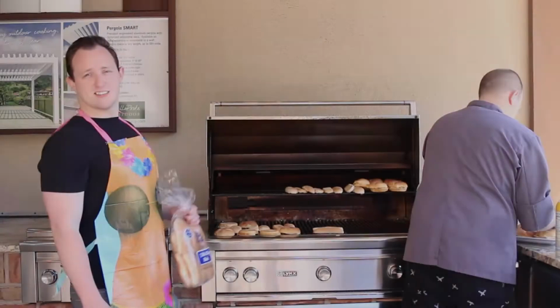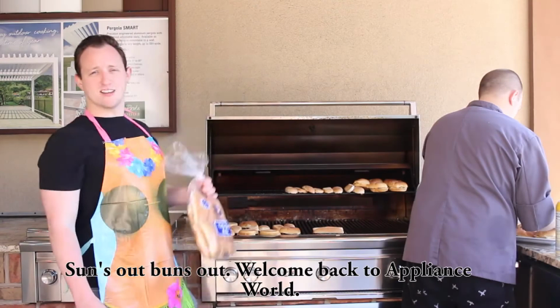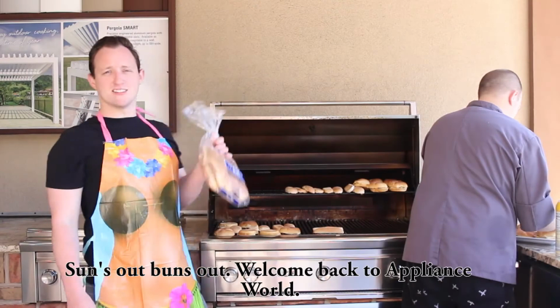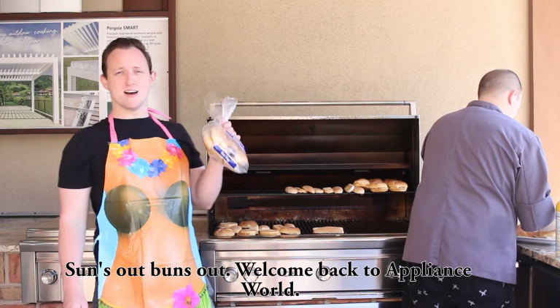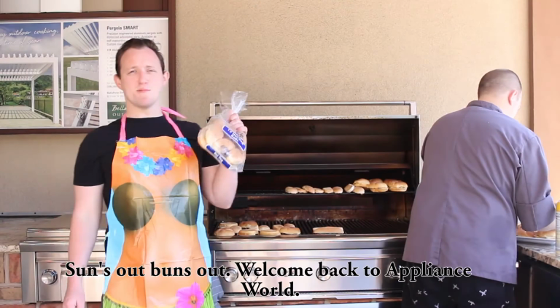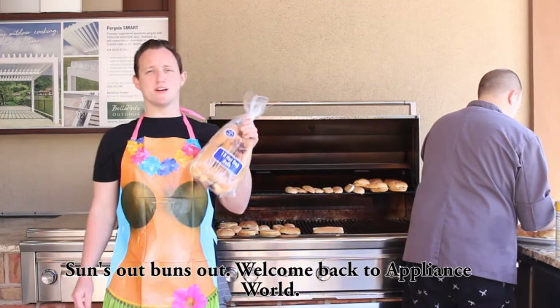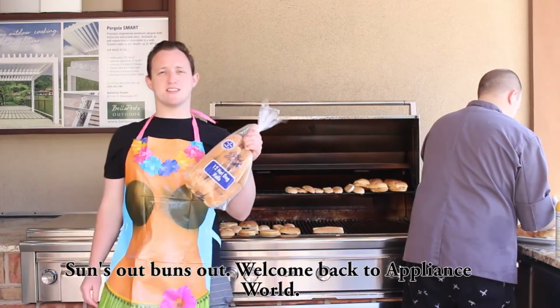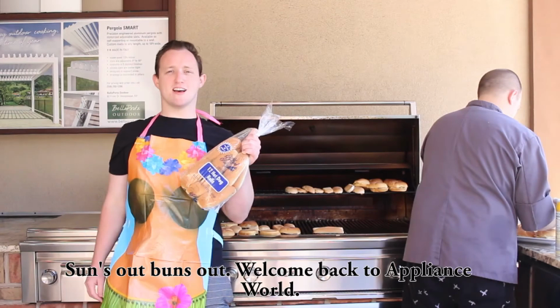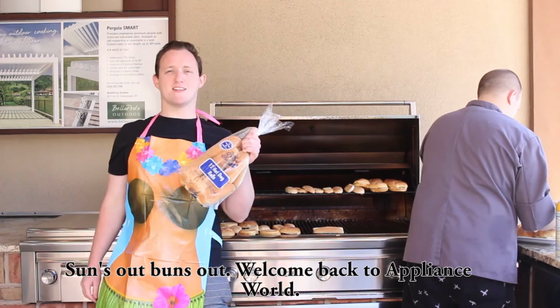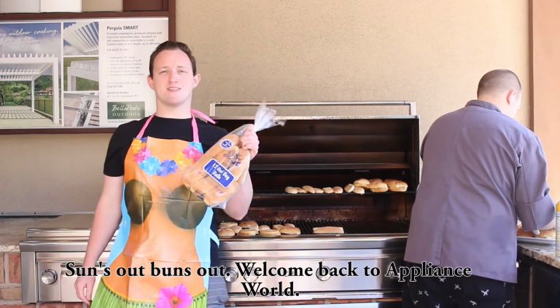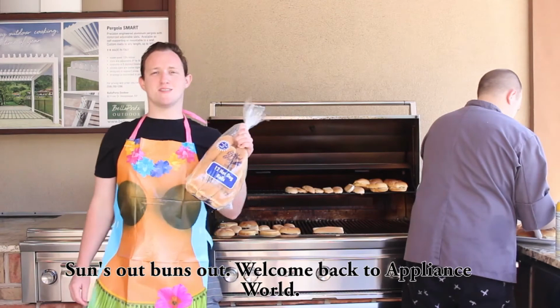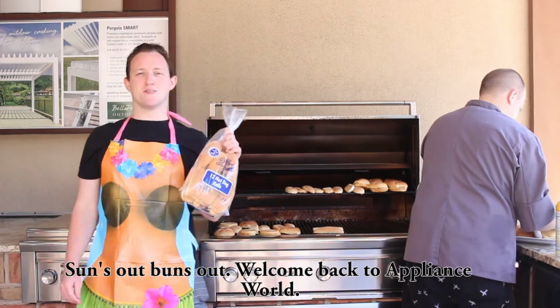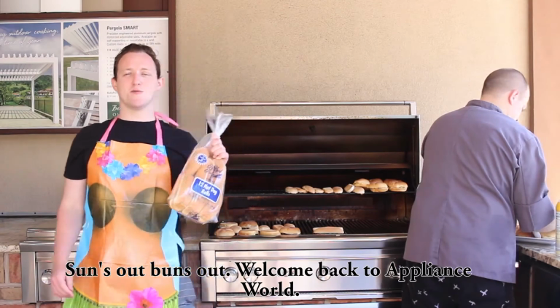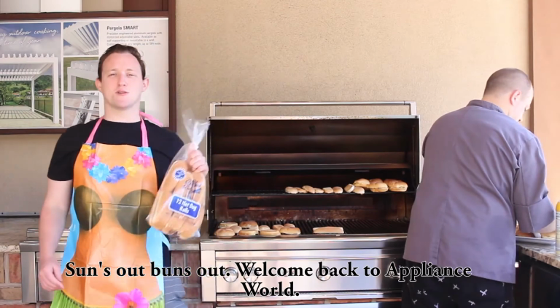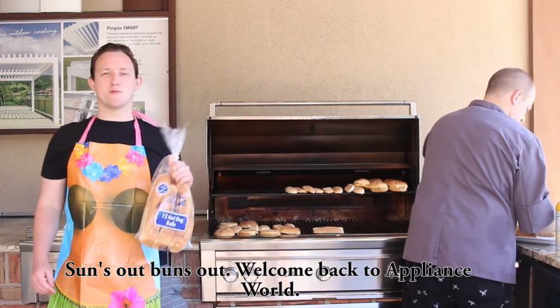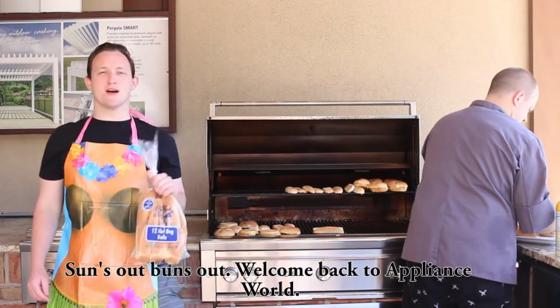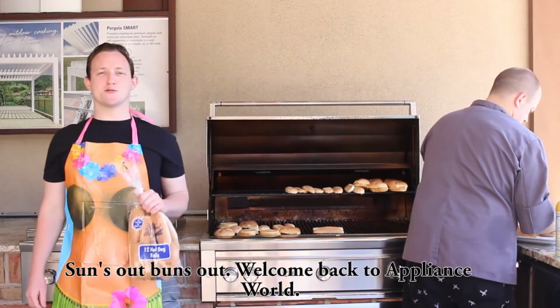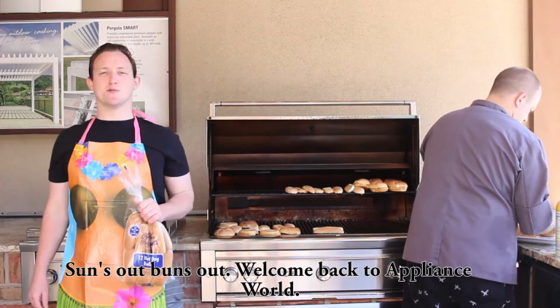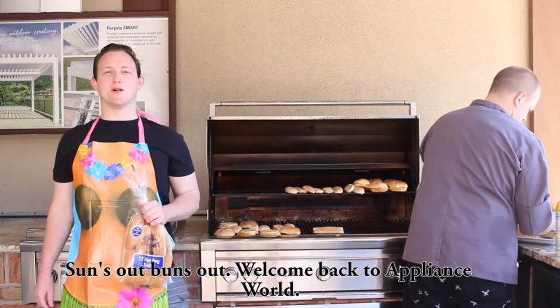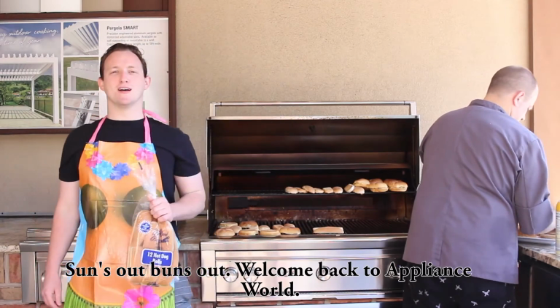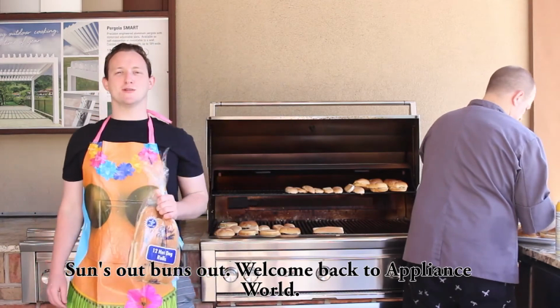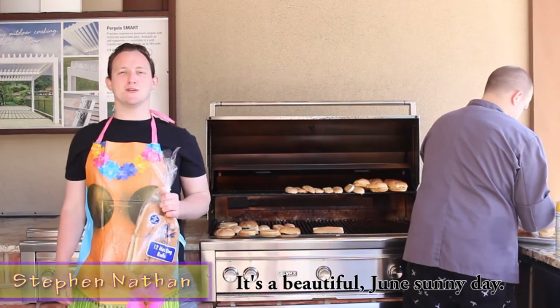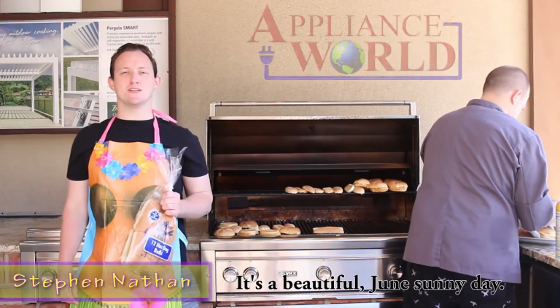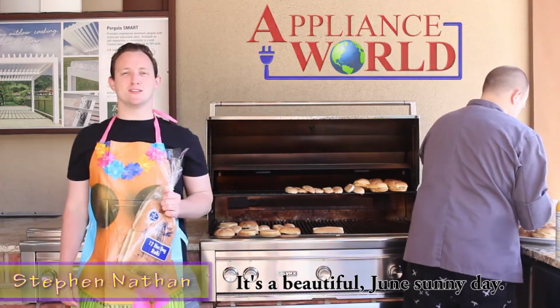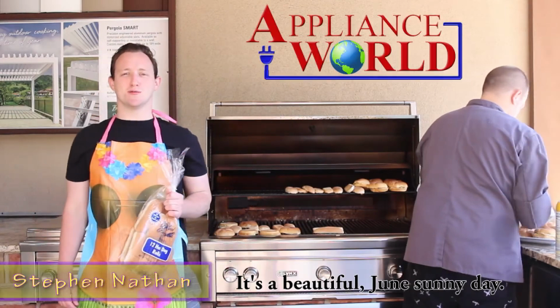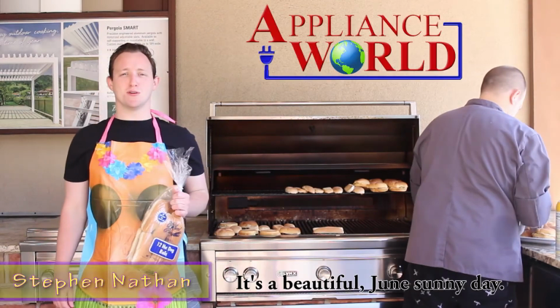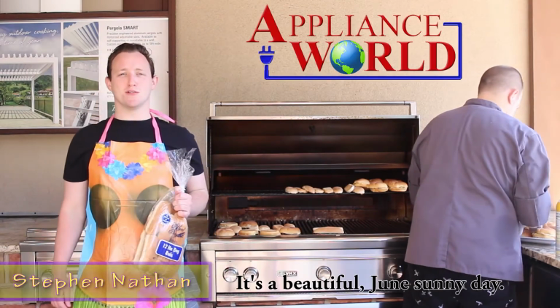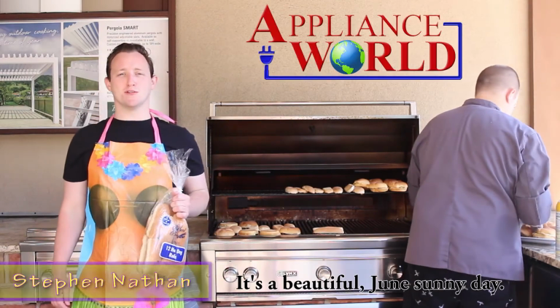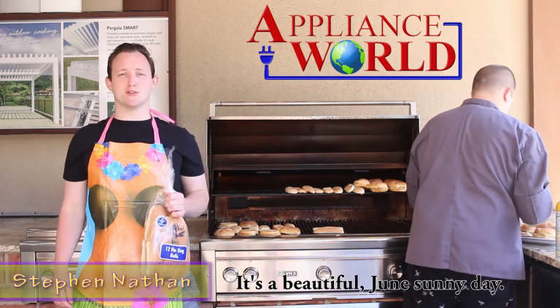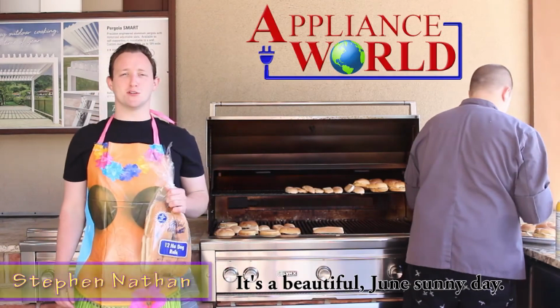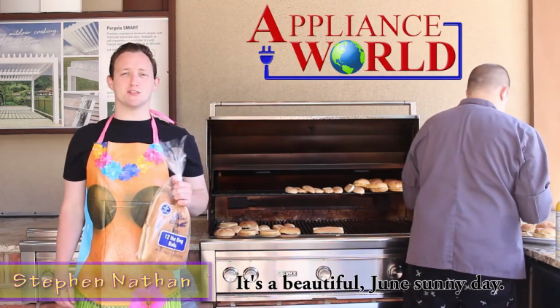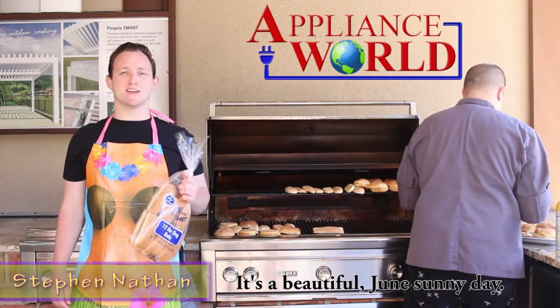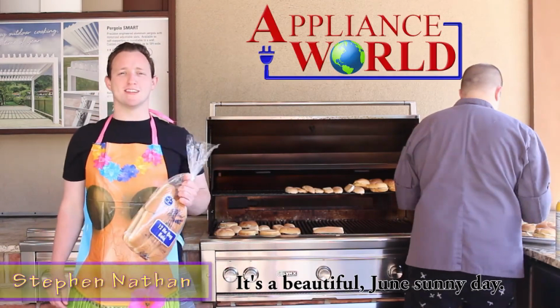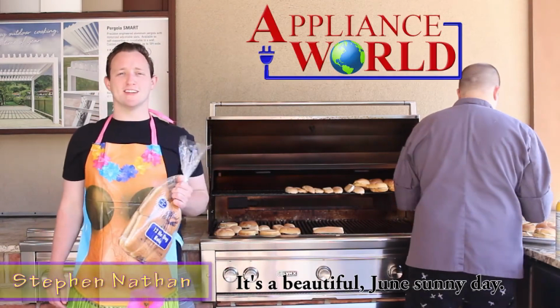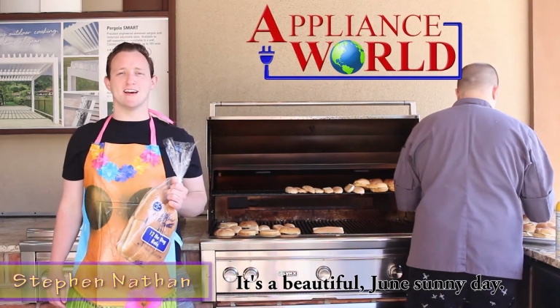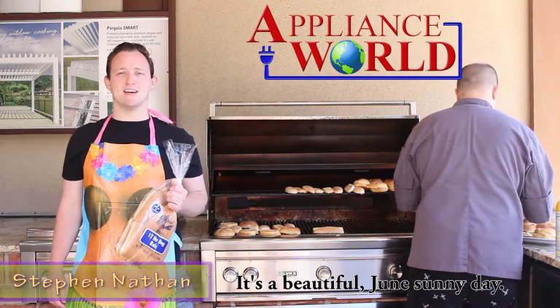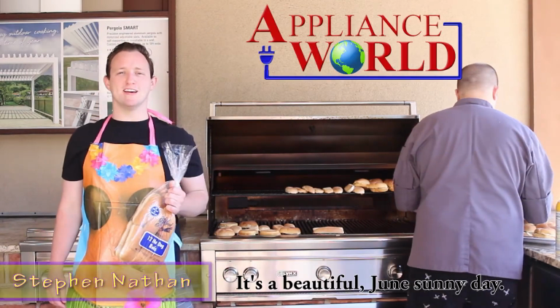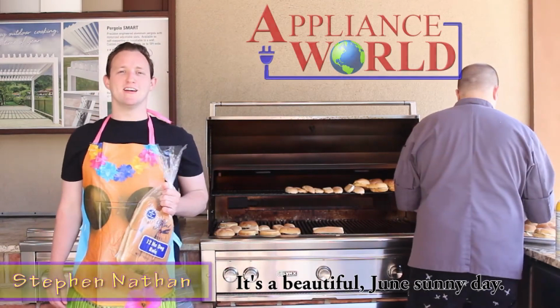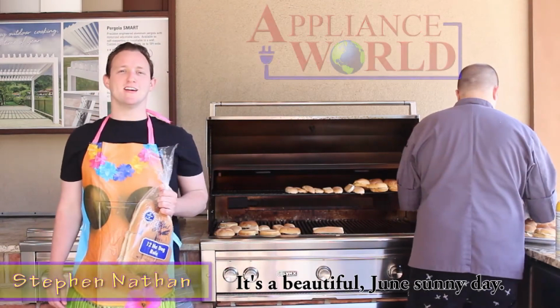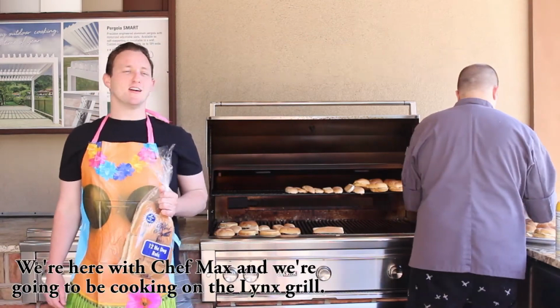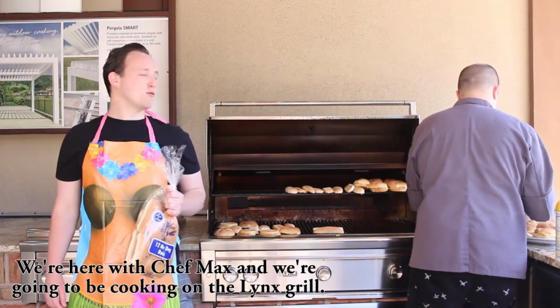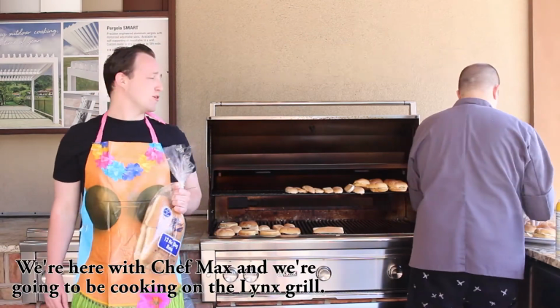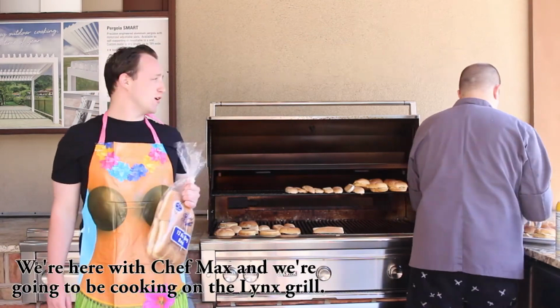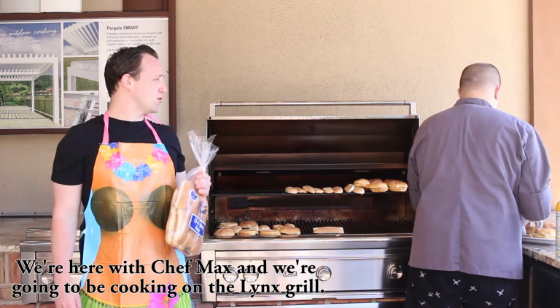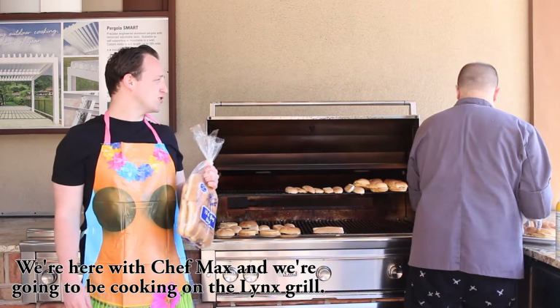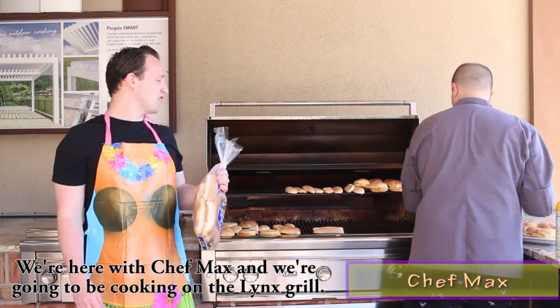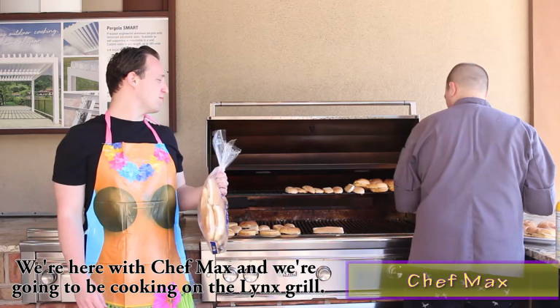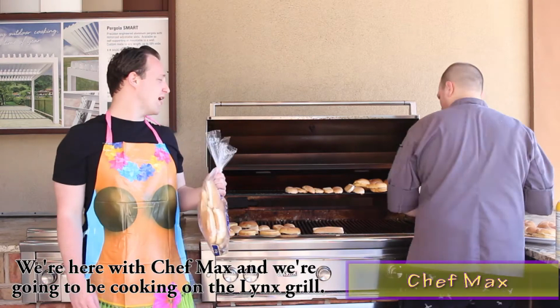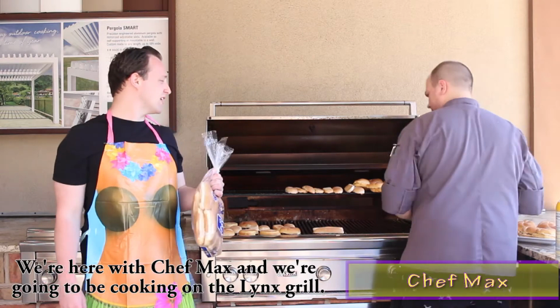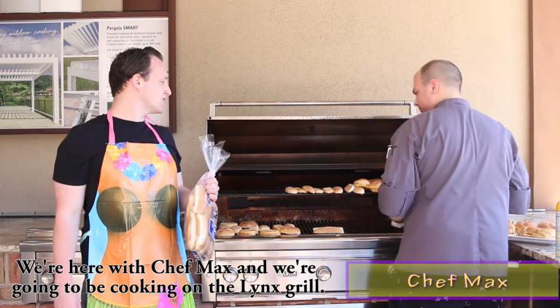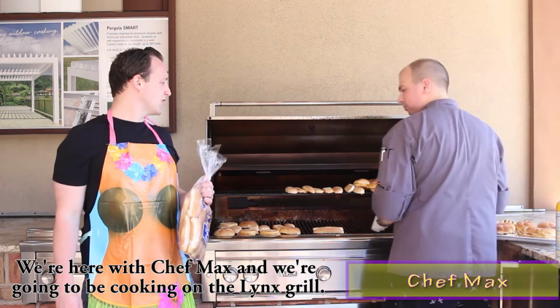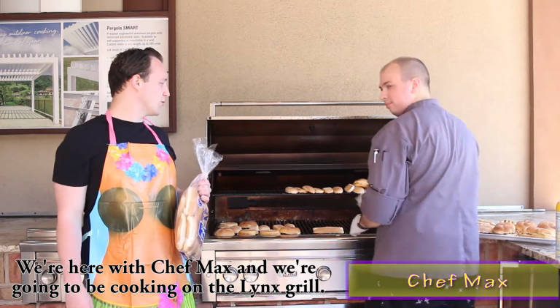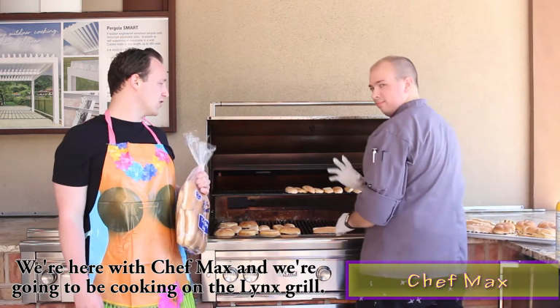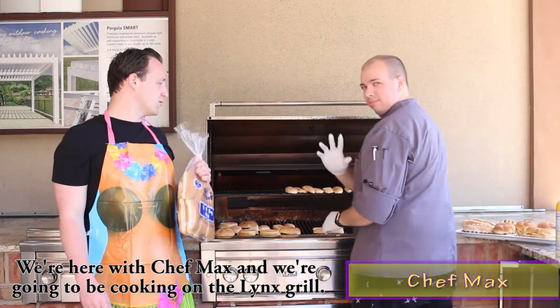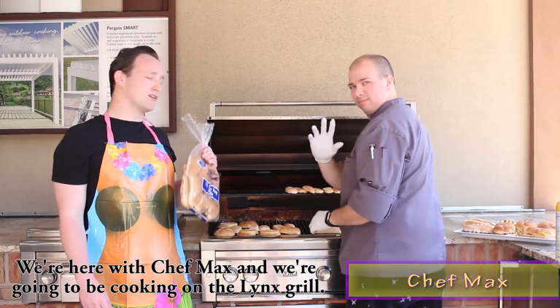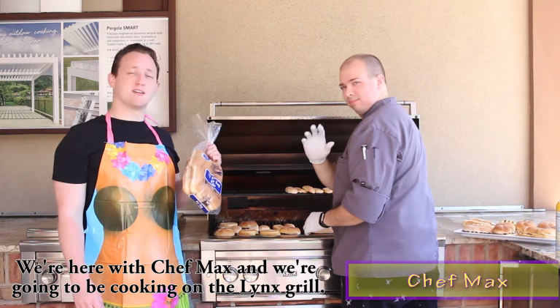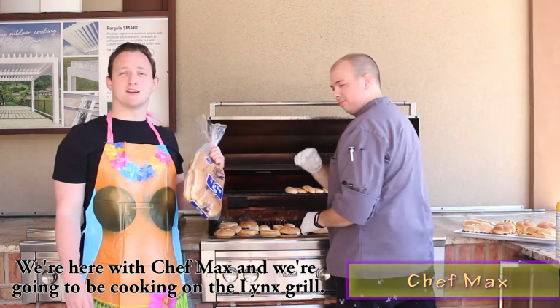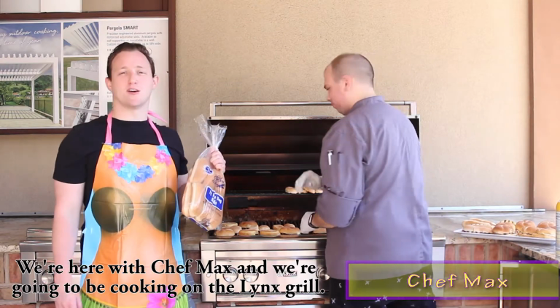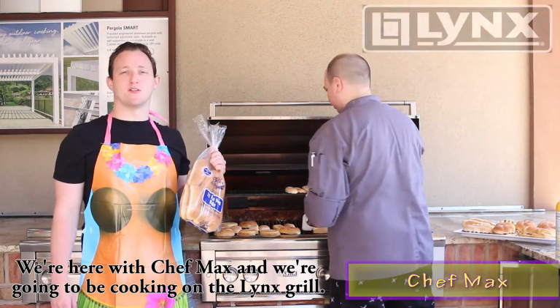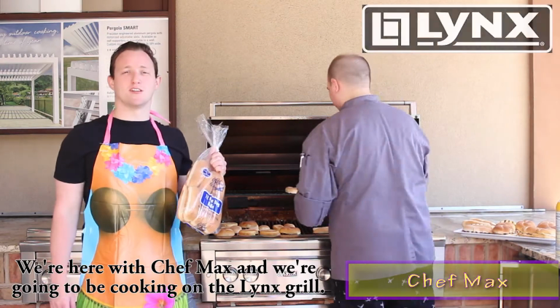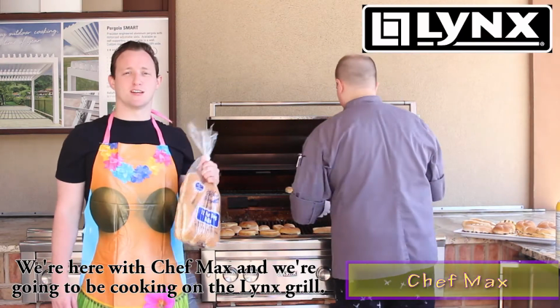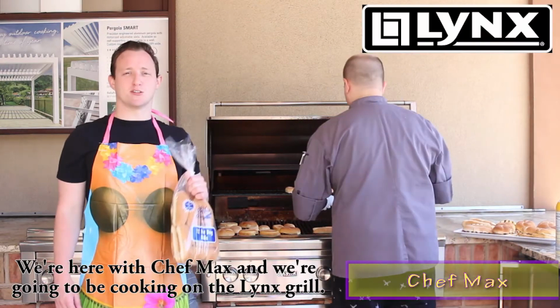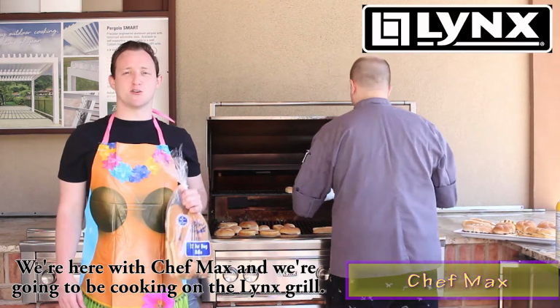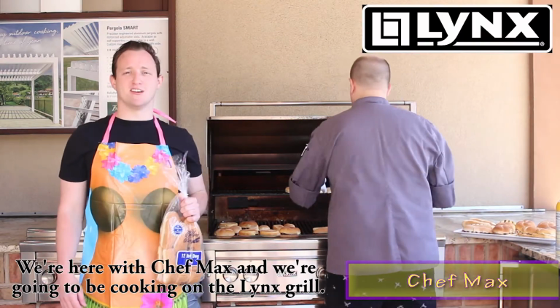Sun's out, buns out. Welcome back to Appliance World. It's a beautiful June sunny day. We're here with Chef Max and we're going to be cooking on the Lynx grill.